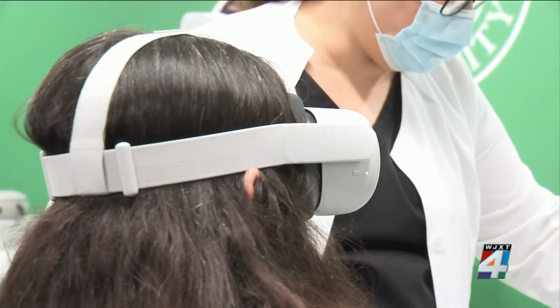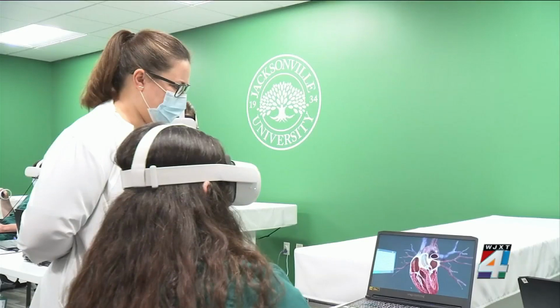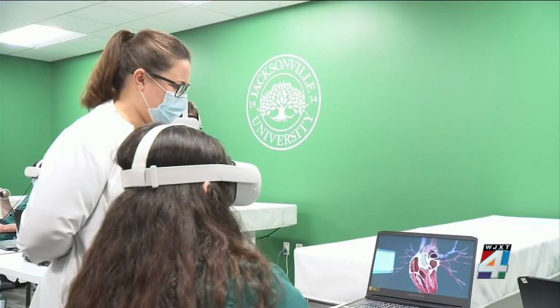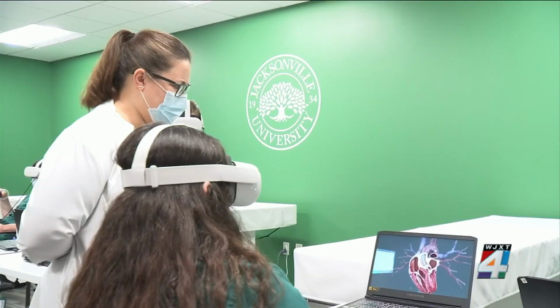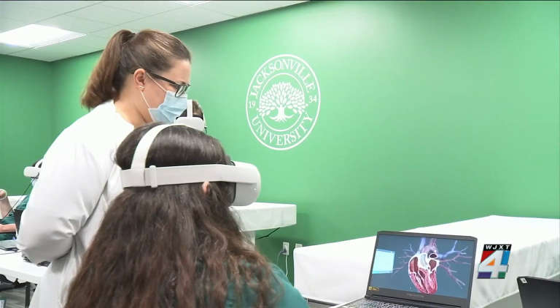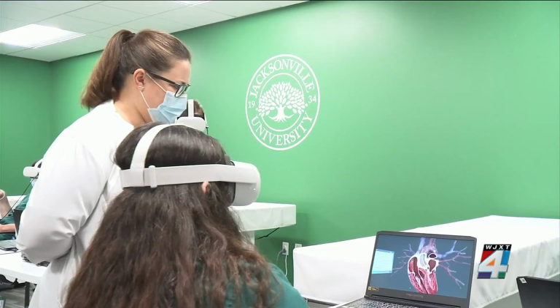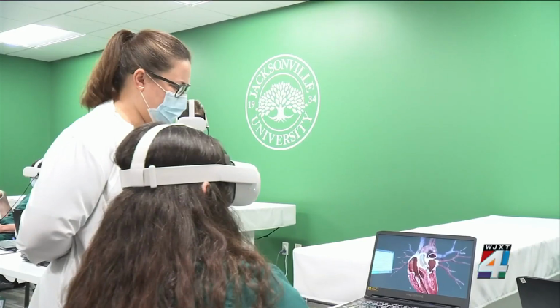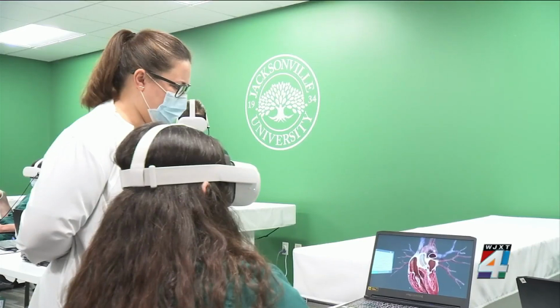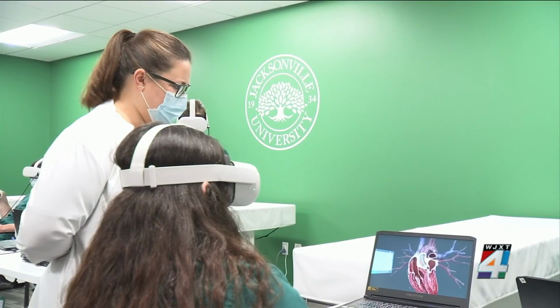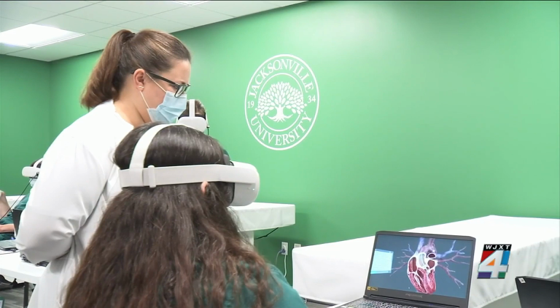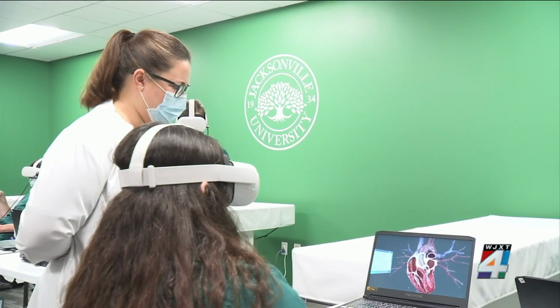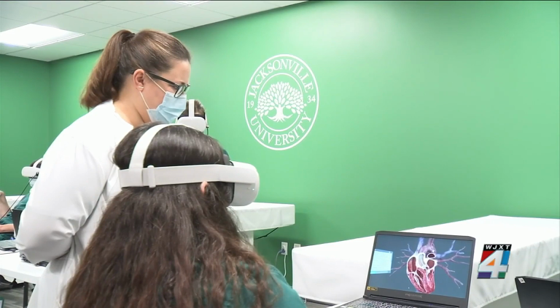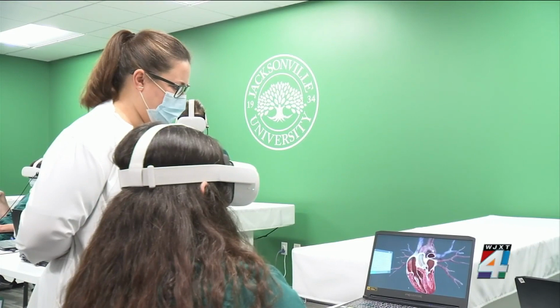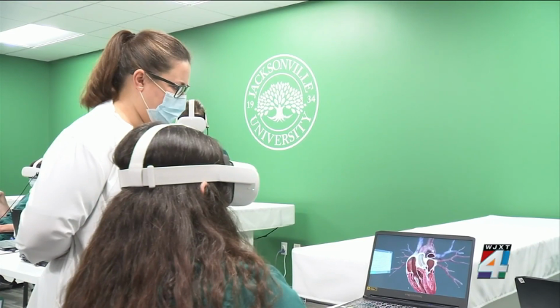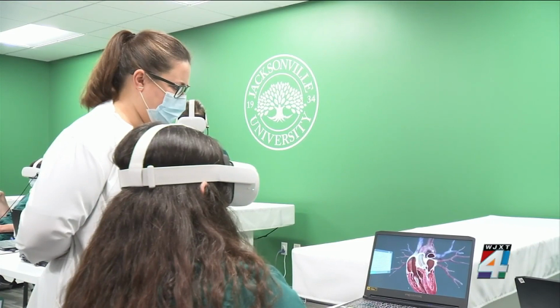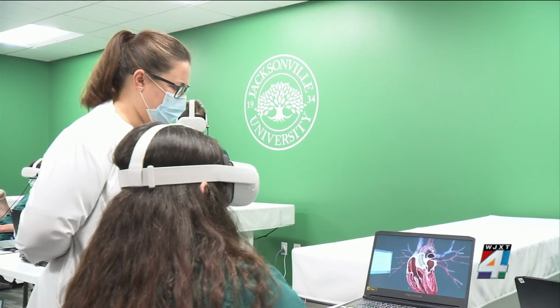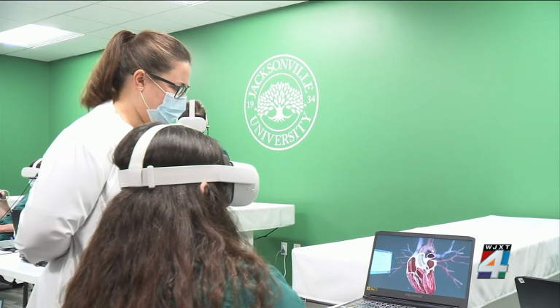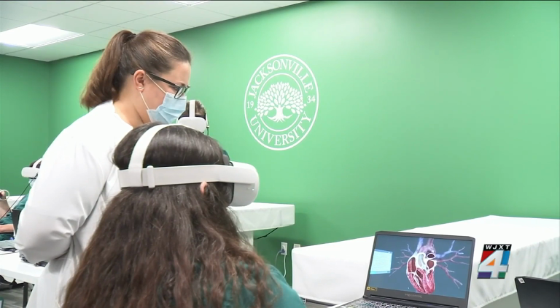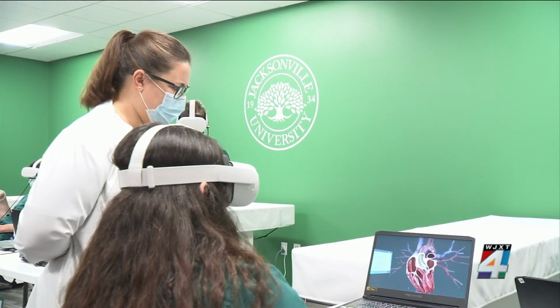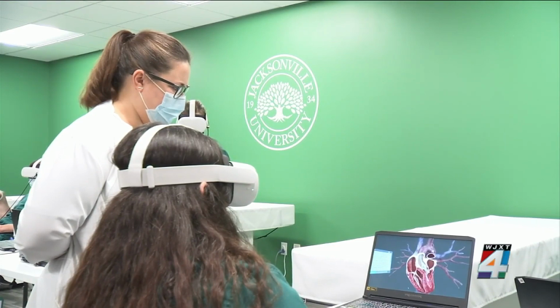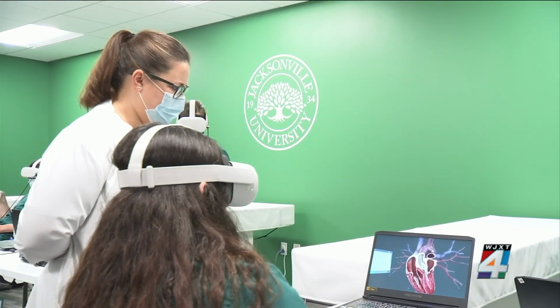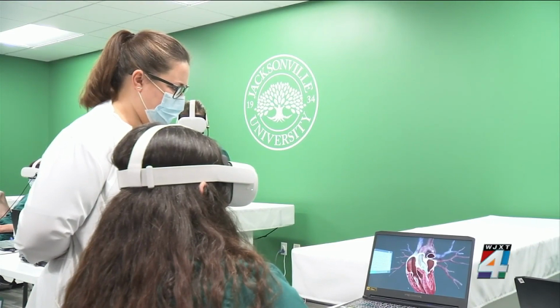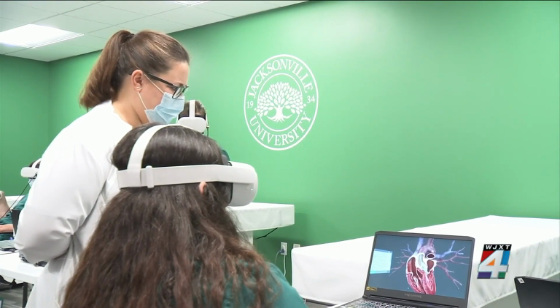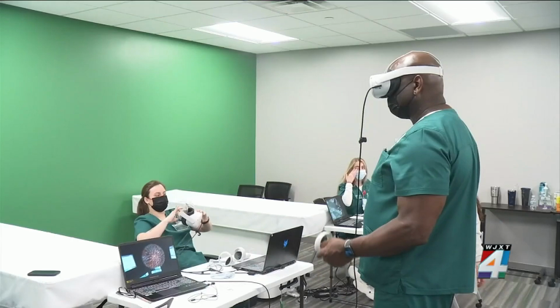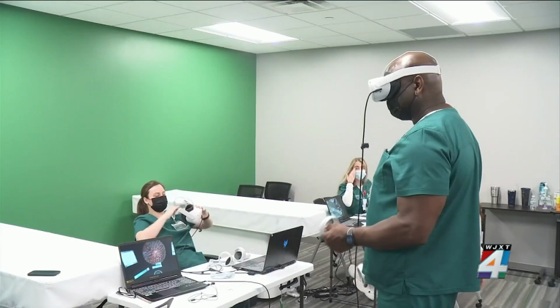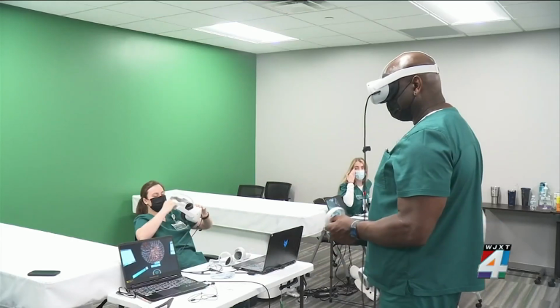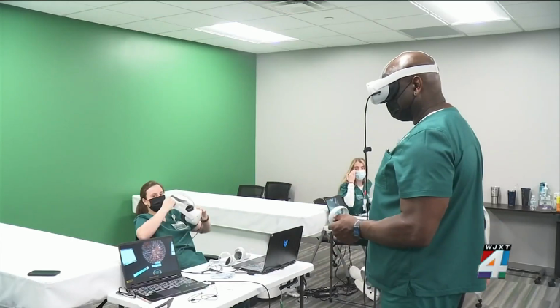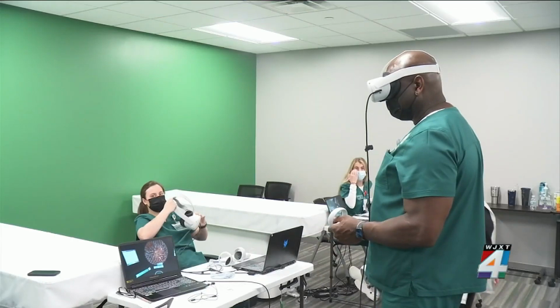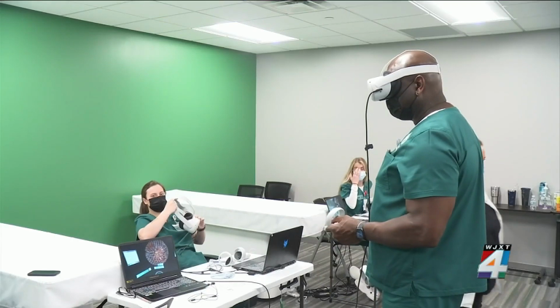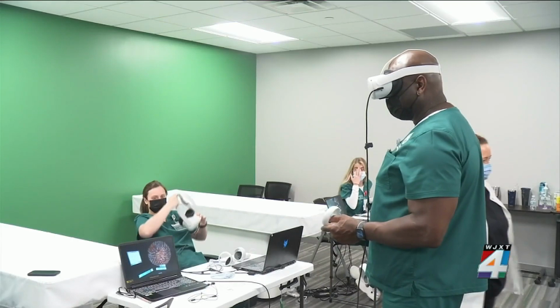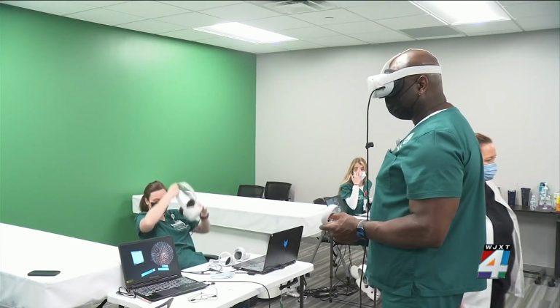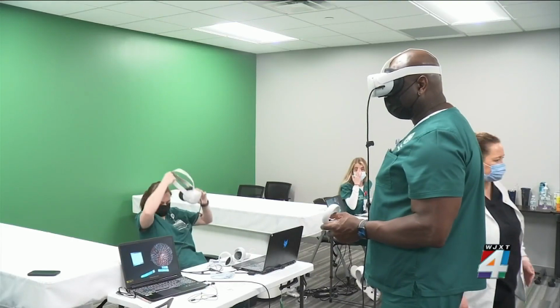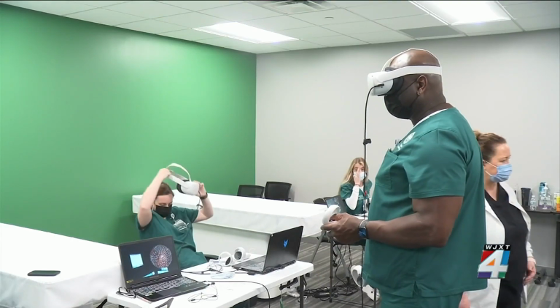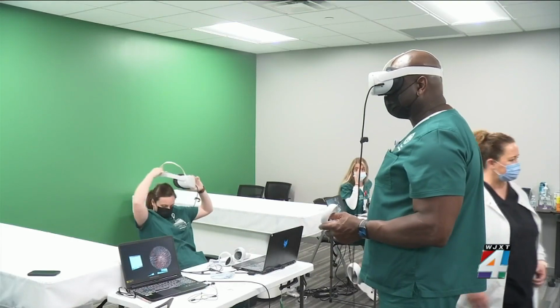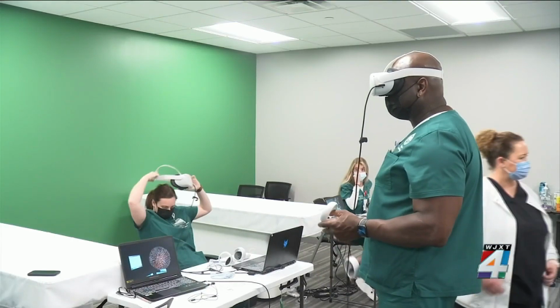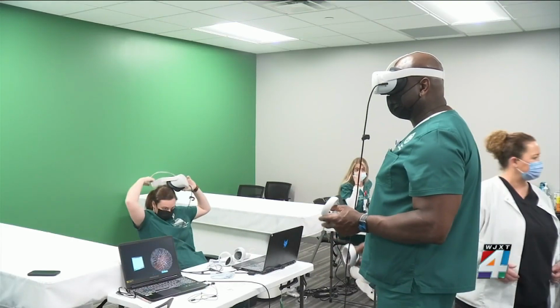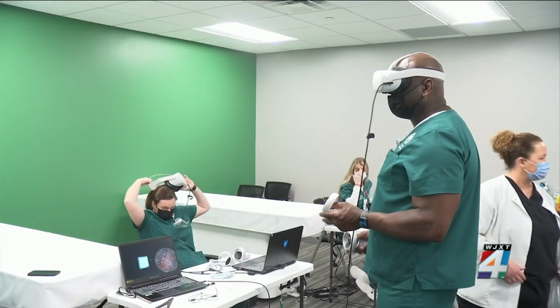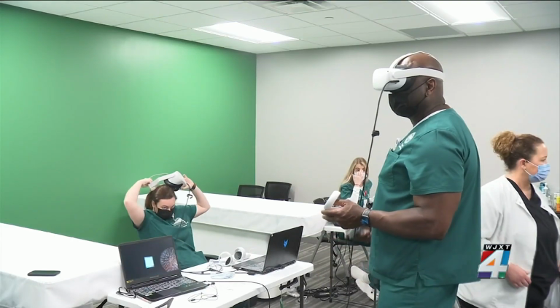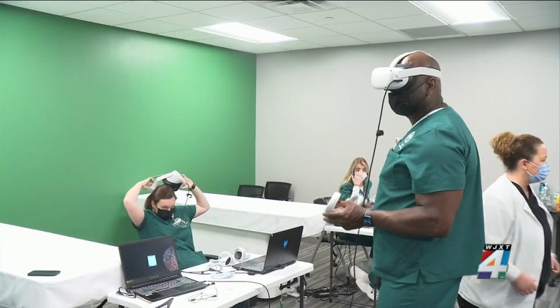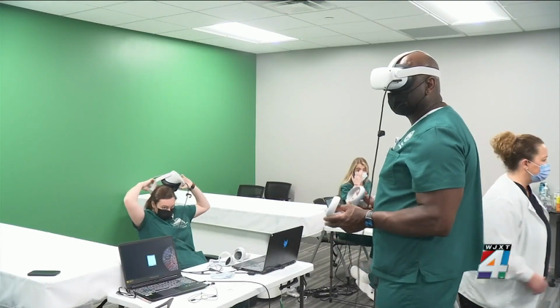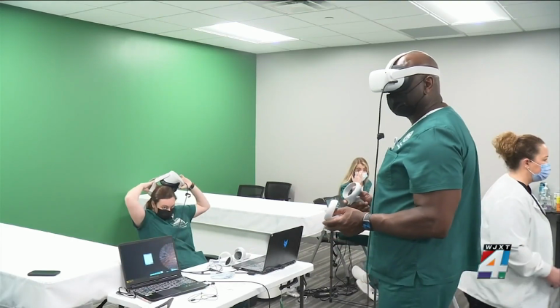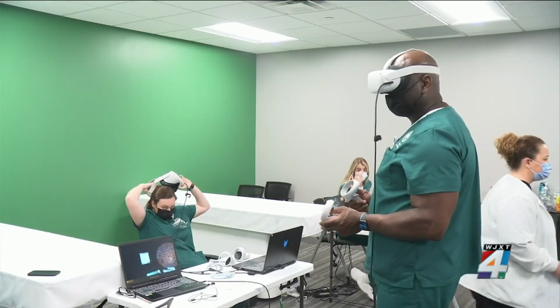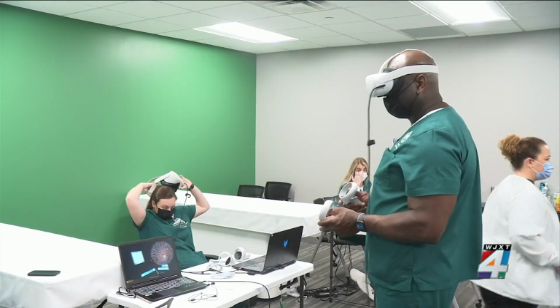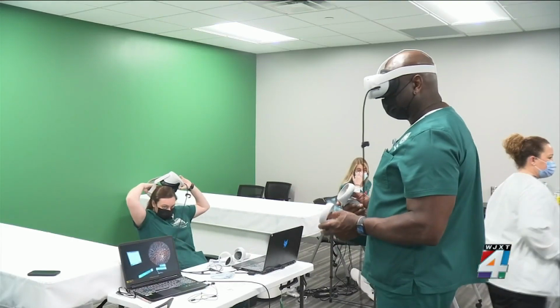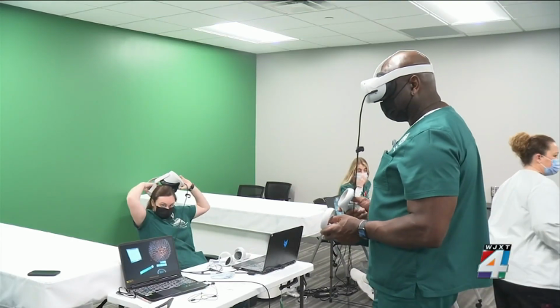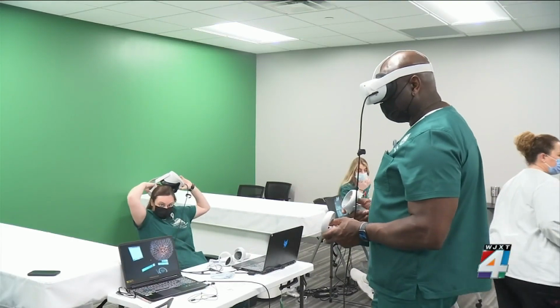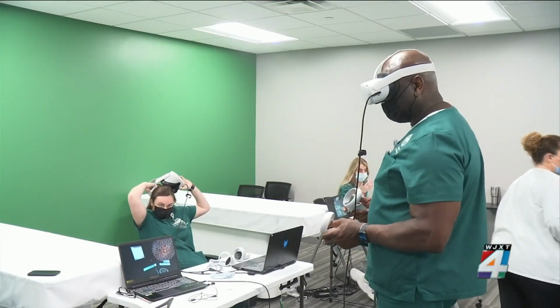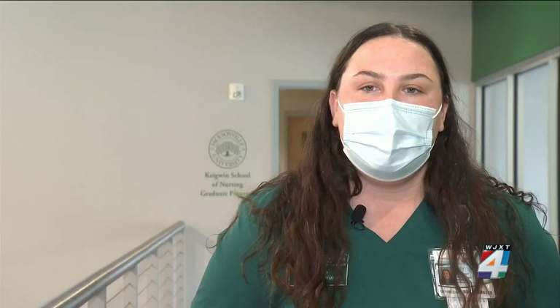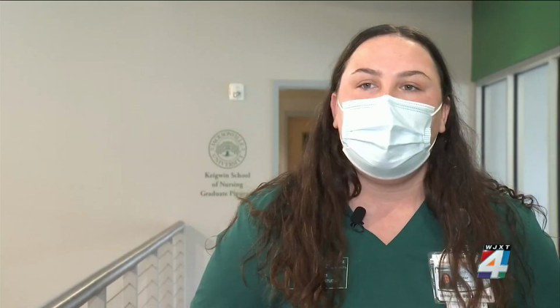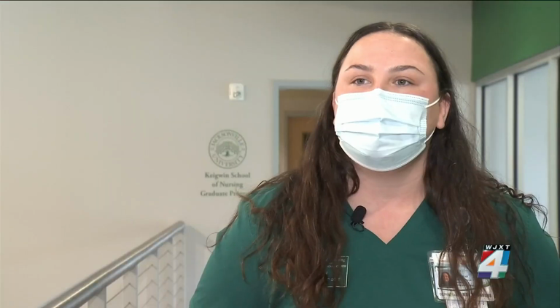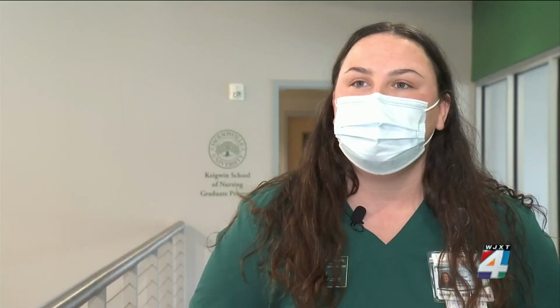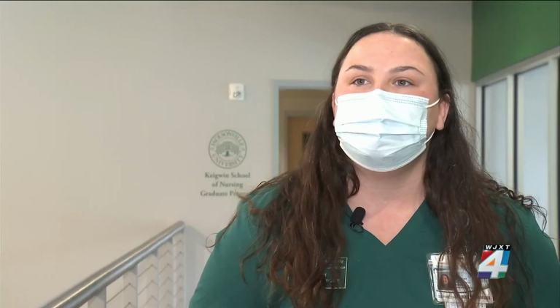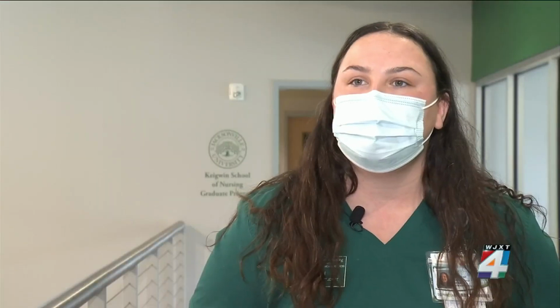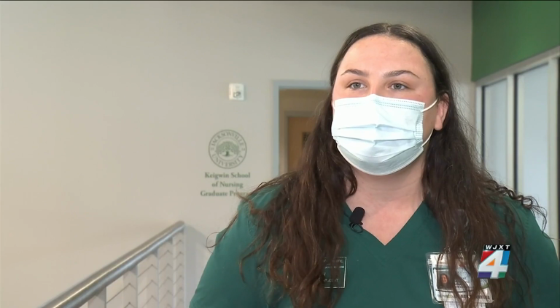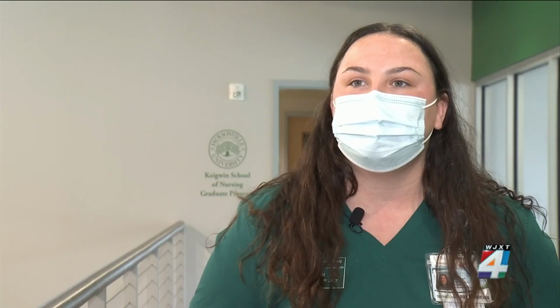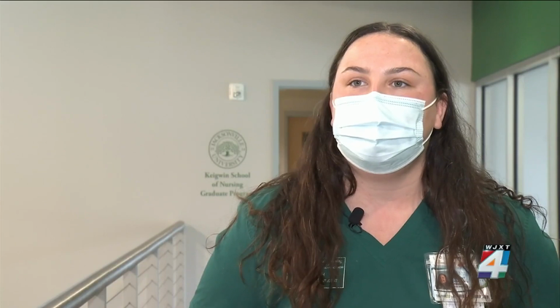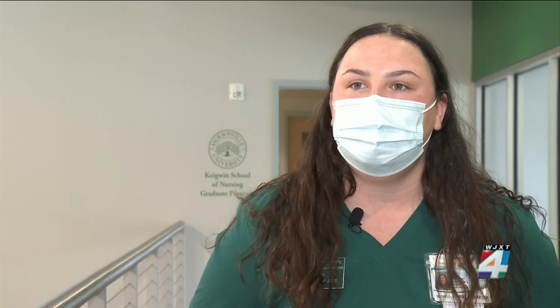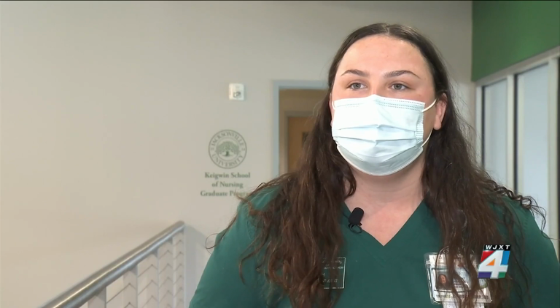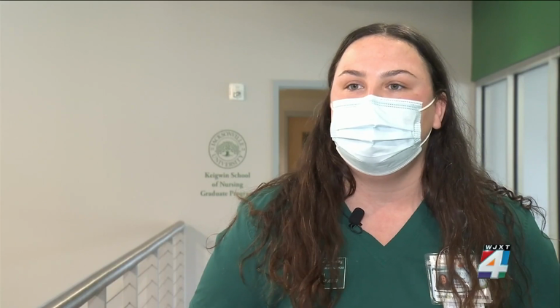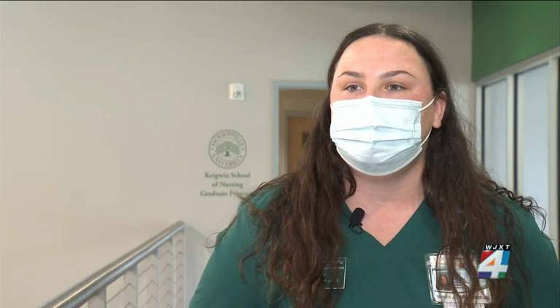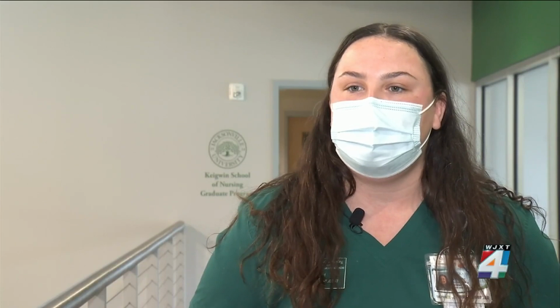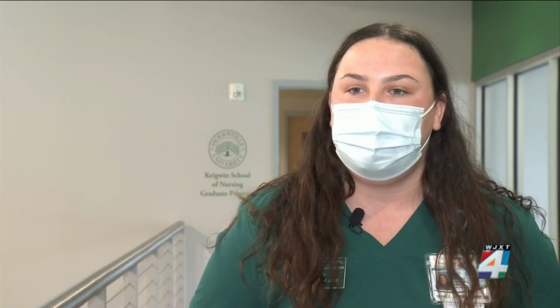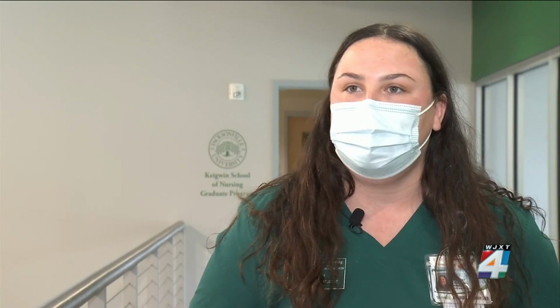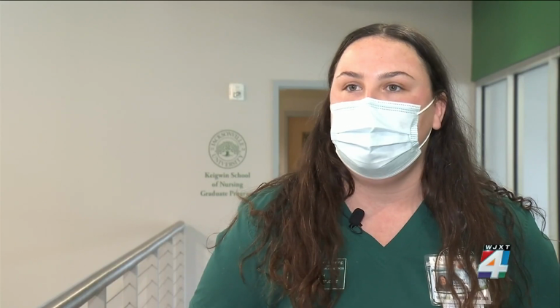Hannah Bergen is on her way to becoming a nurse. This way of learning is taking that training to a new level. It actually was pretty easy to navigate.